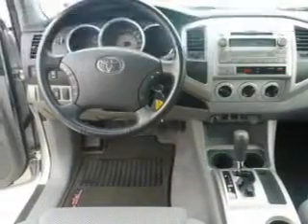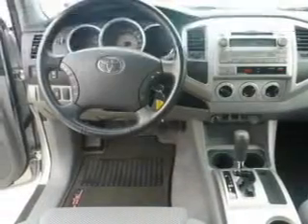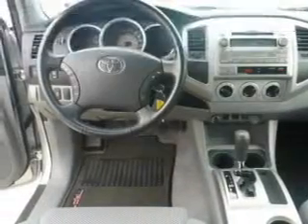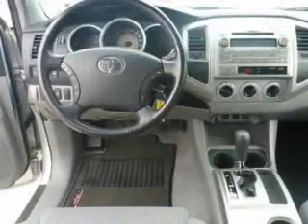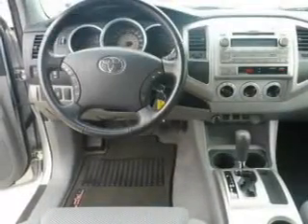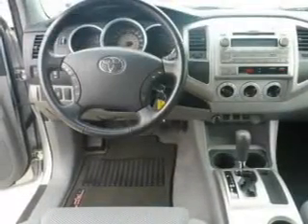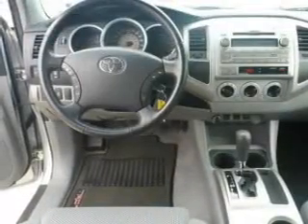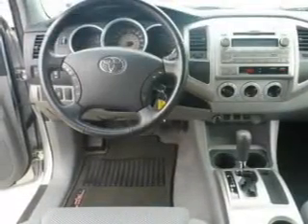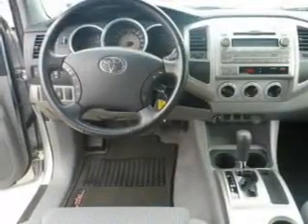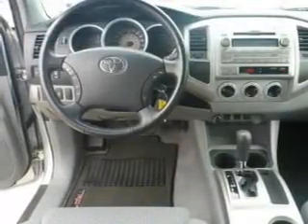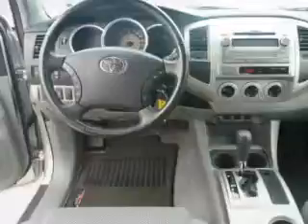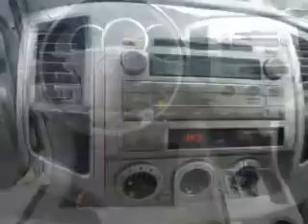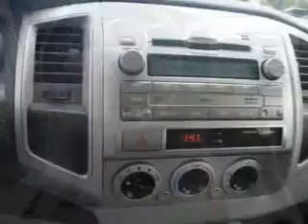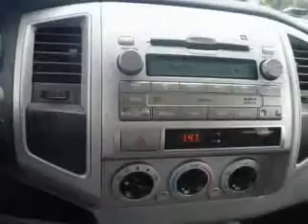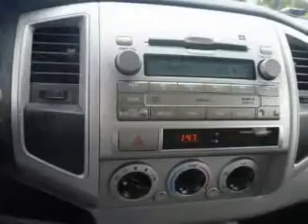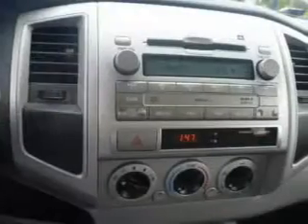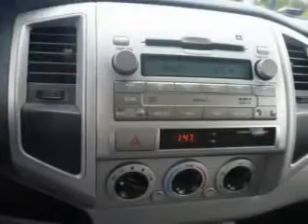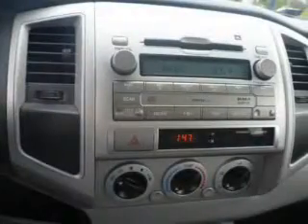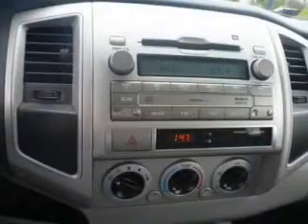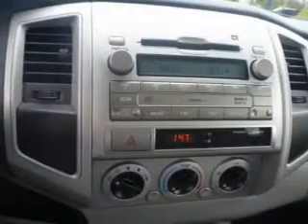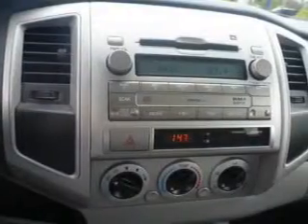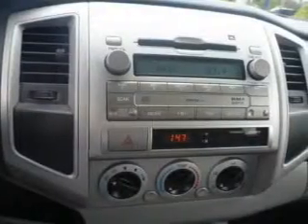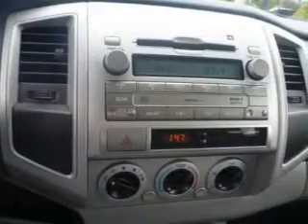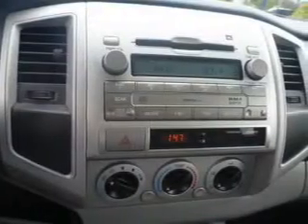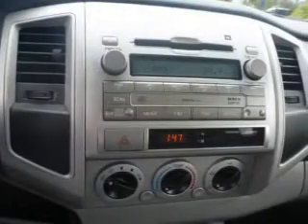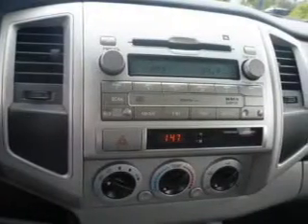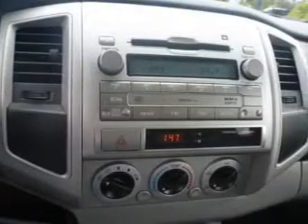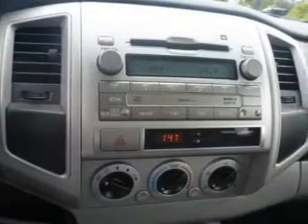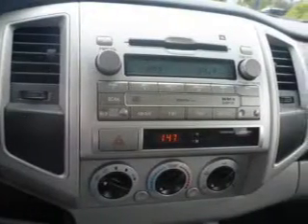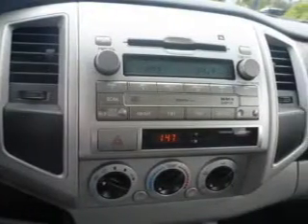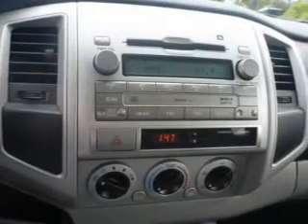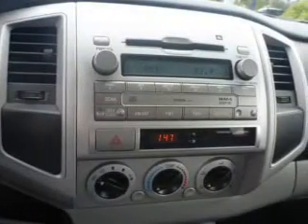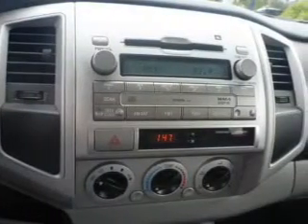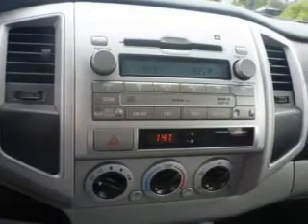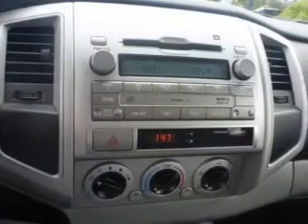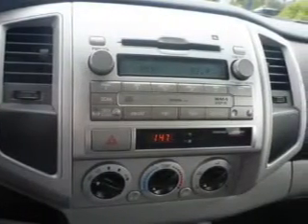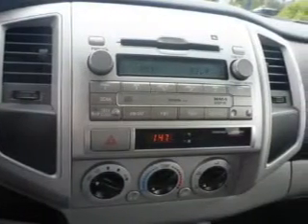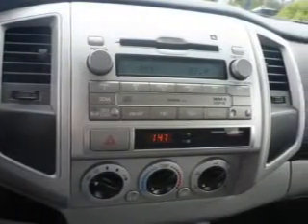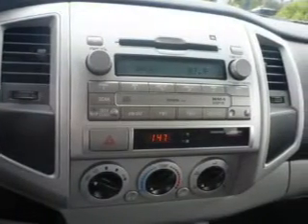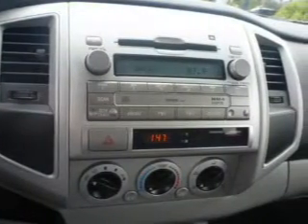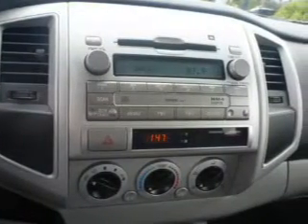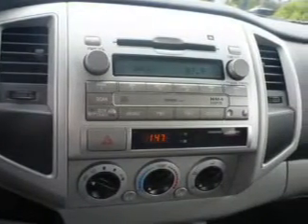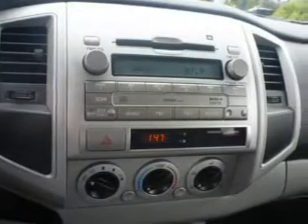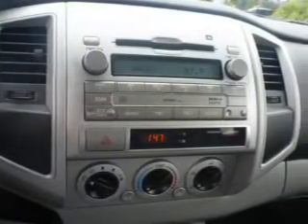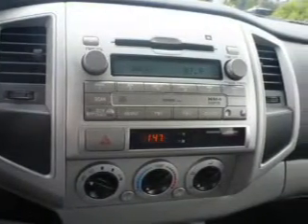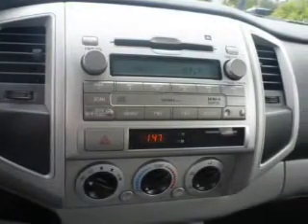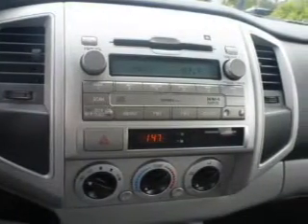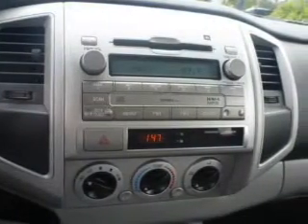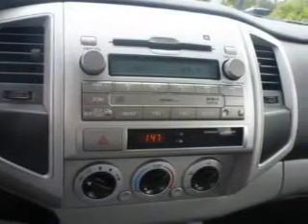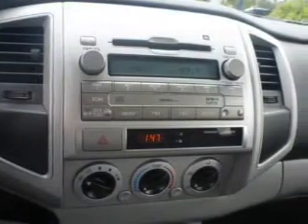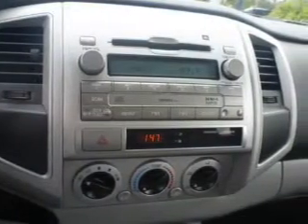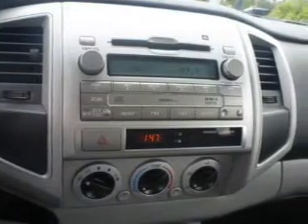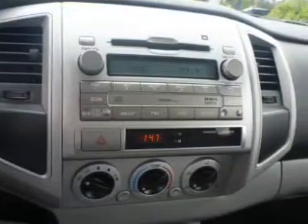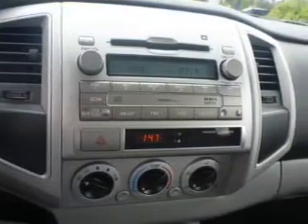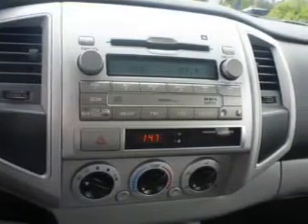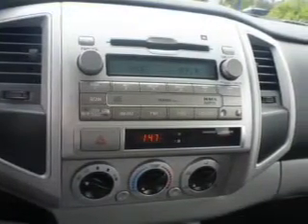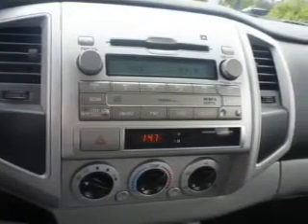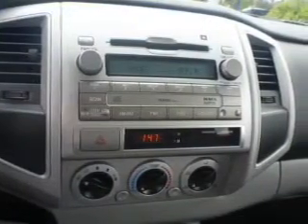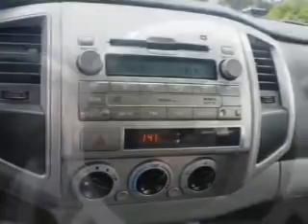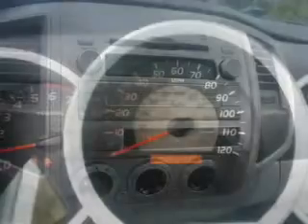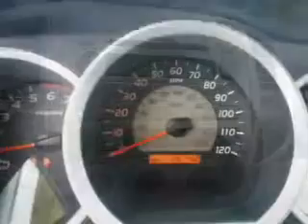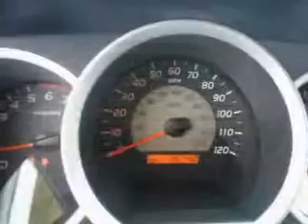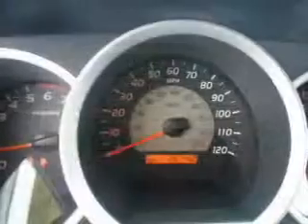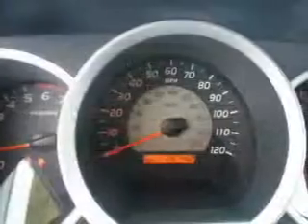Power door locks. Power windows. An AM-FM stereo with a CD player. Power mirrors. Power steering. Air conditioning.